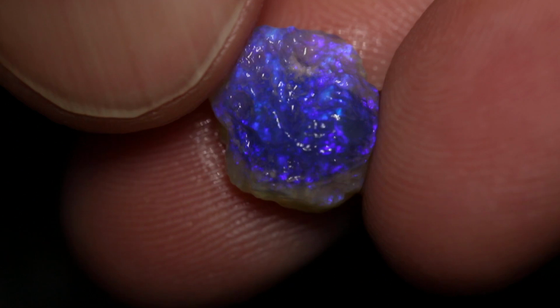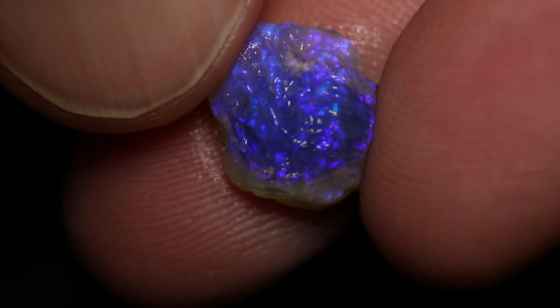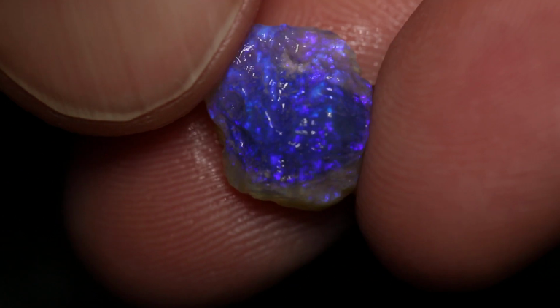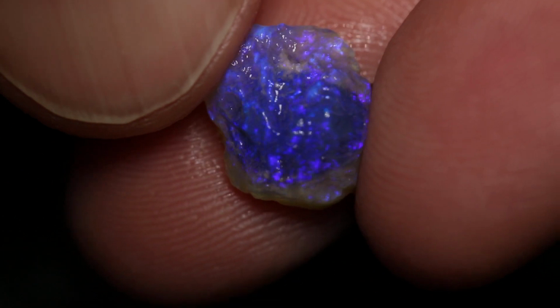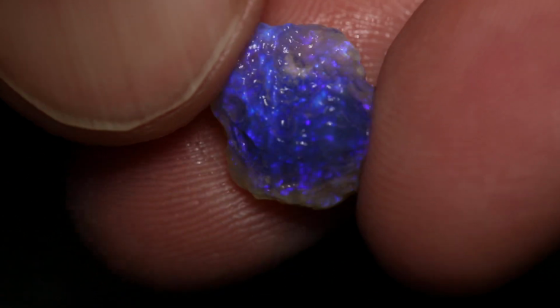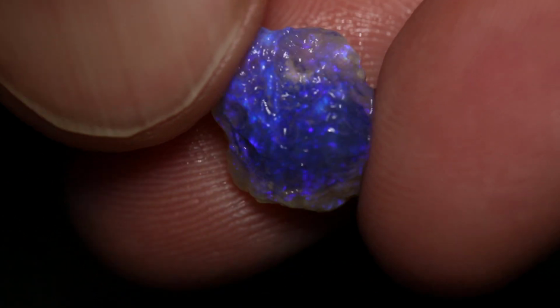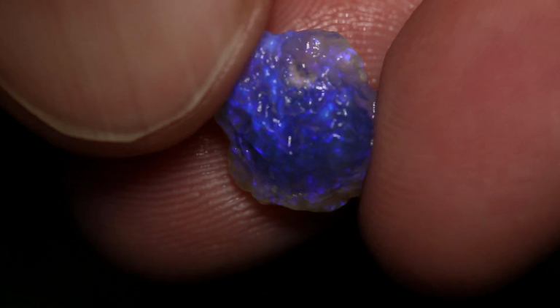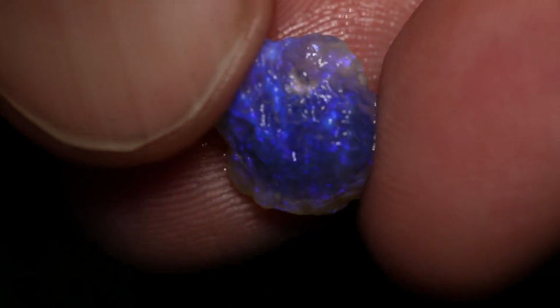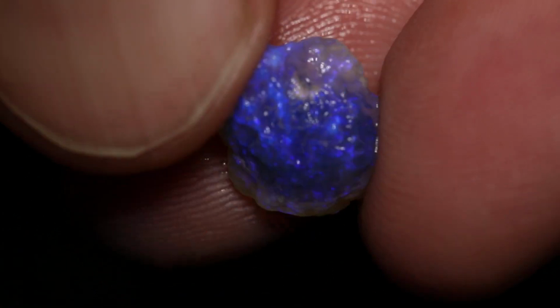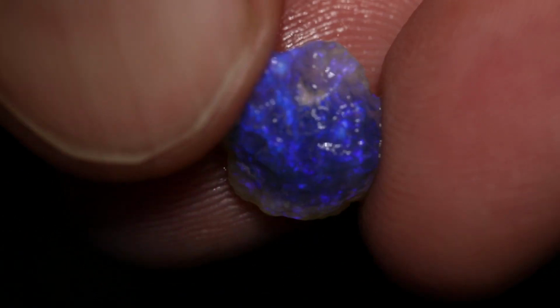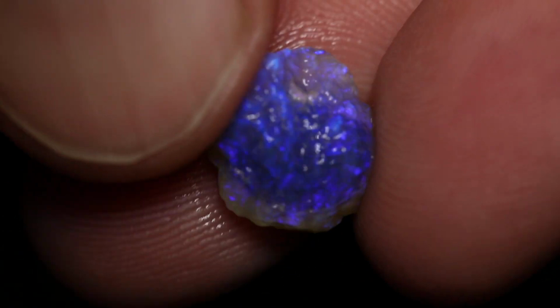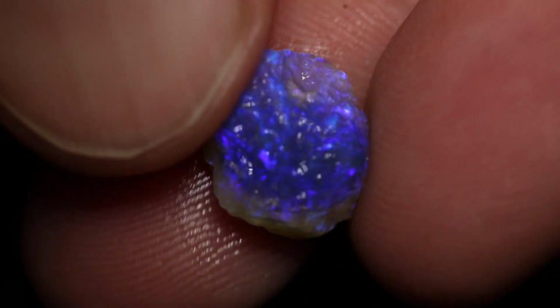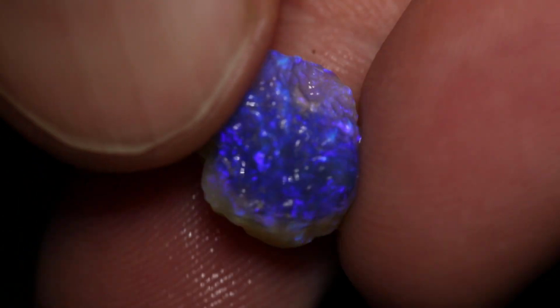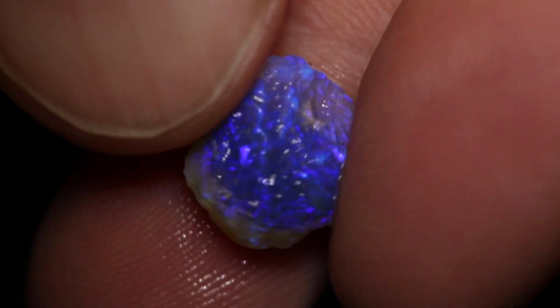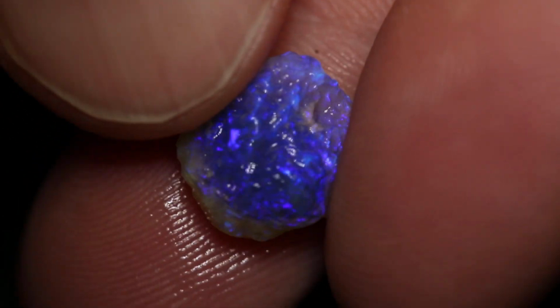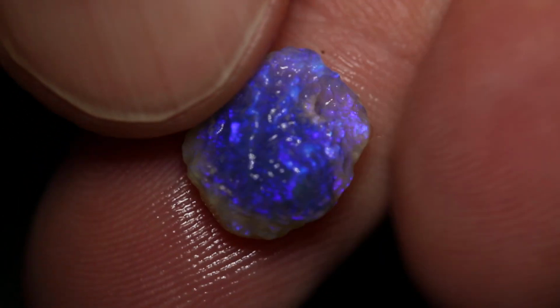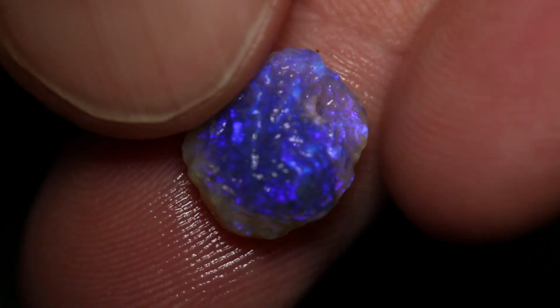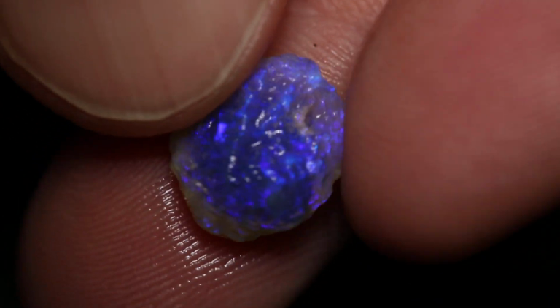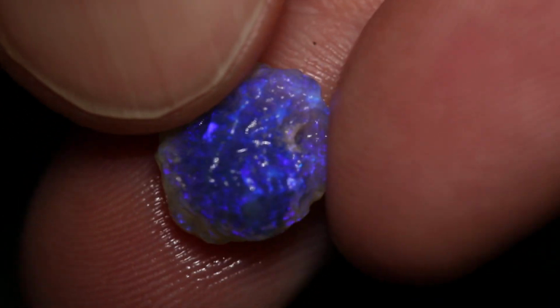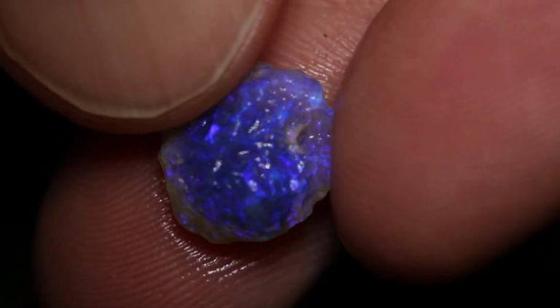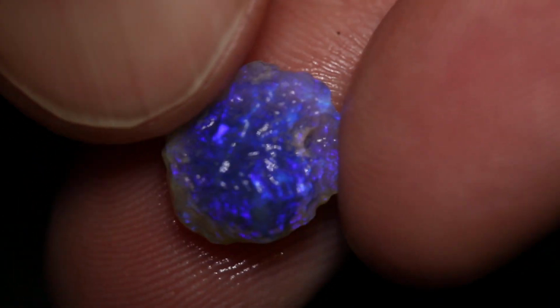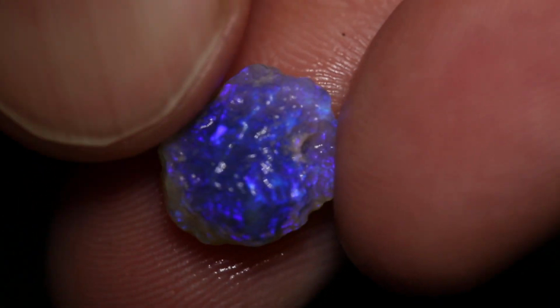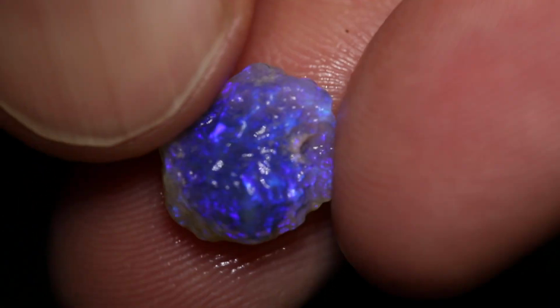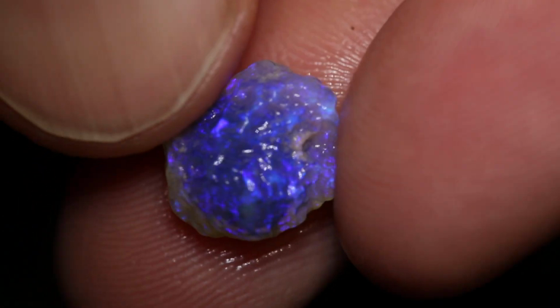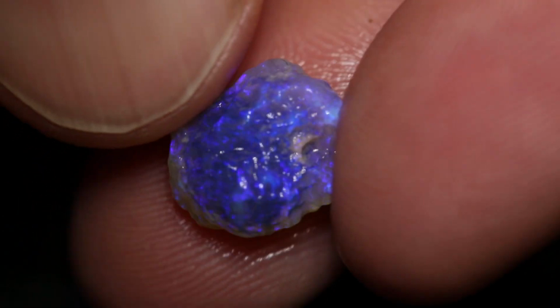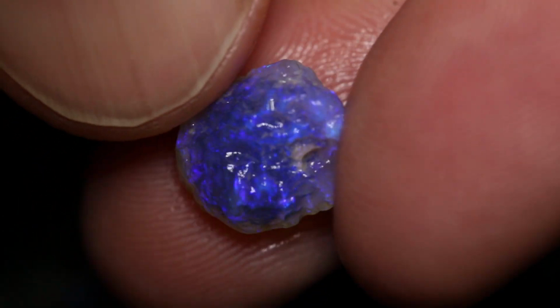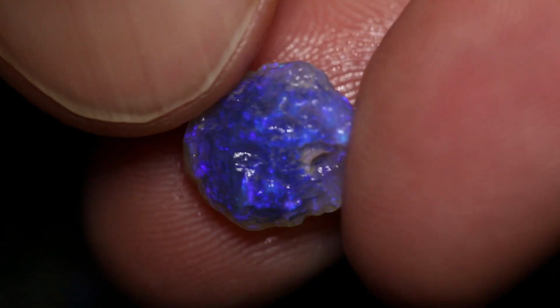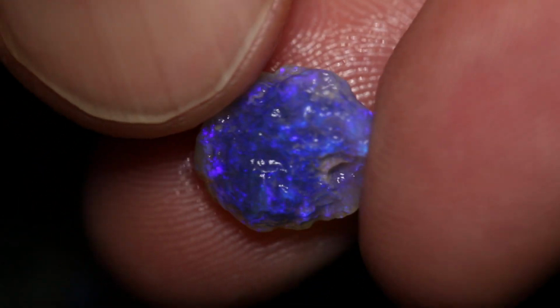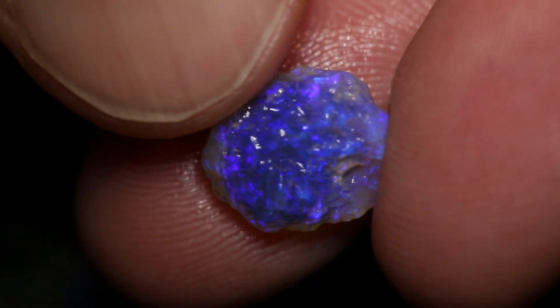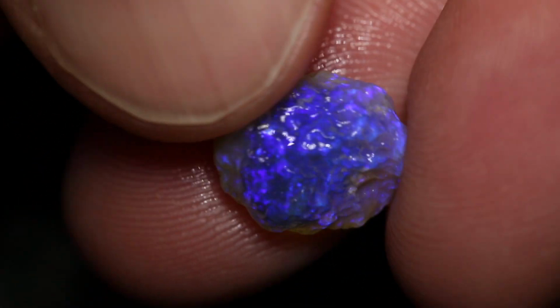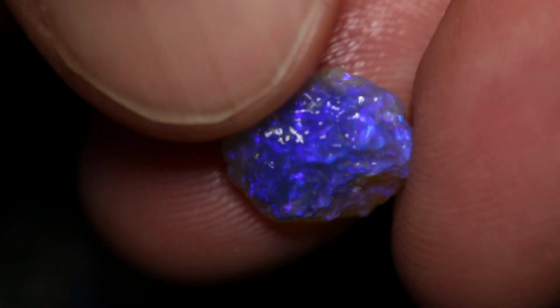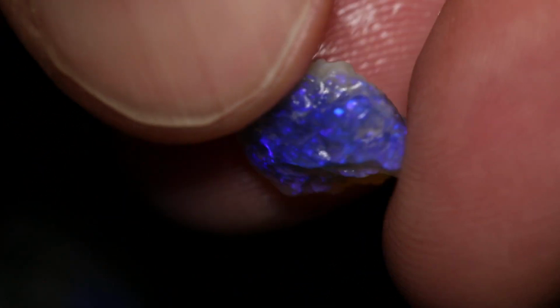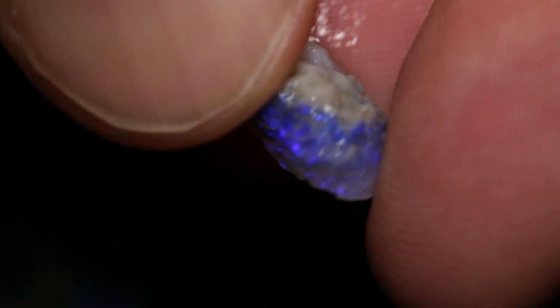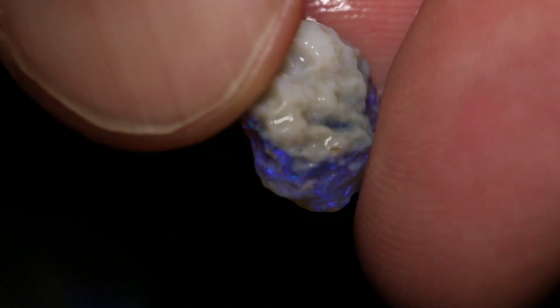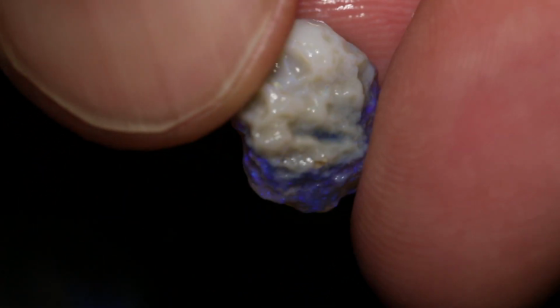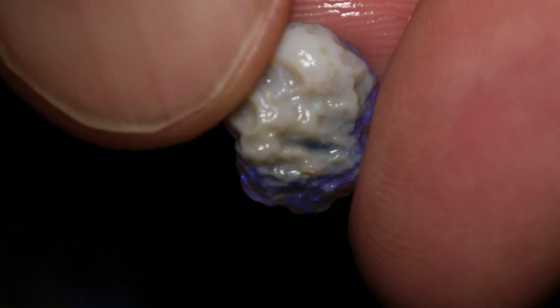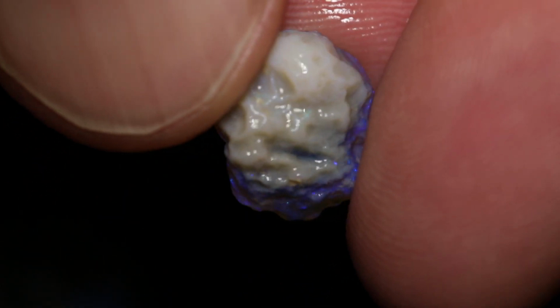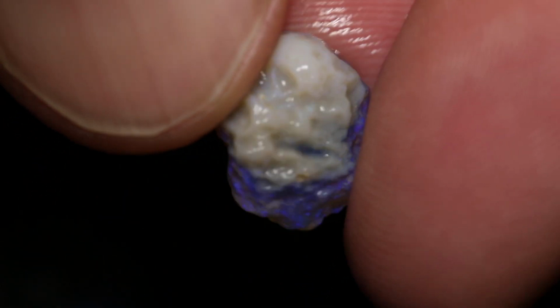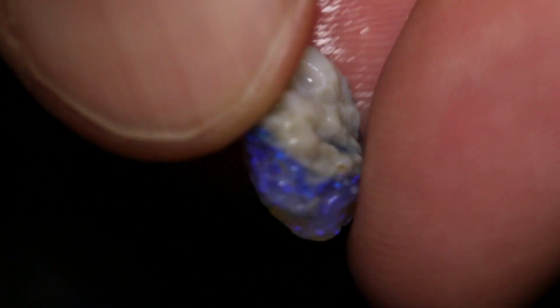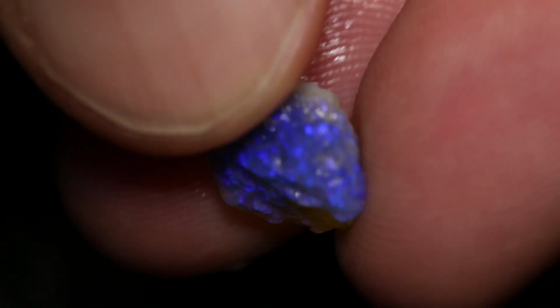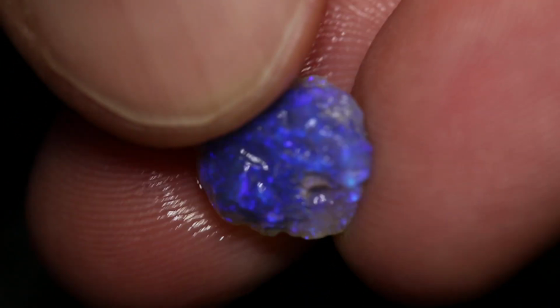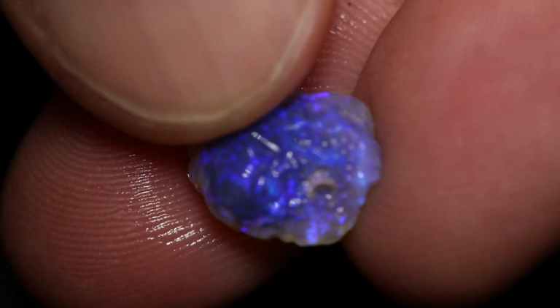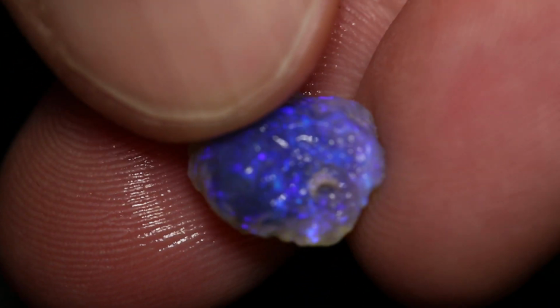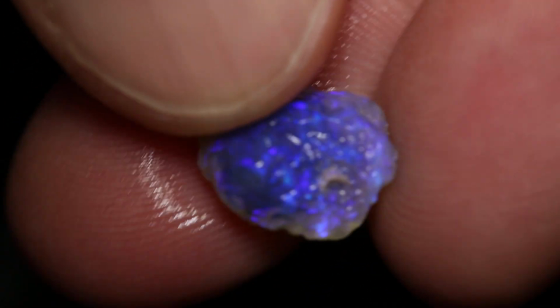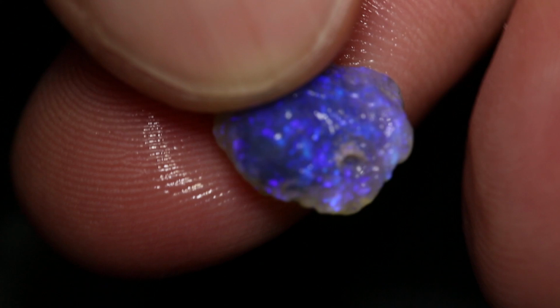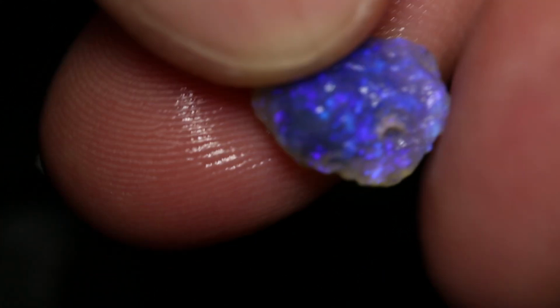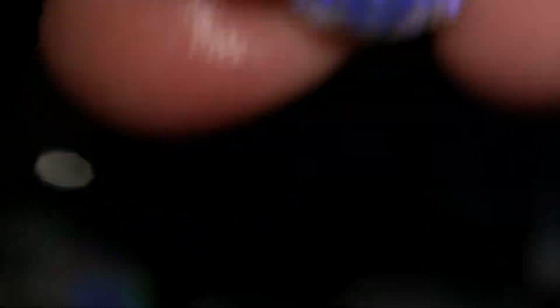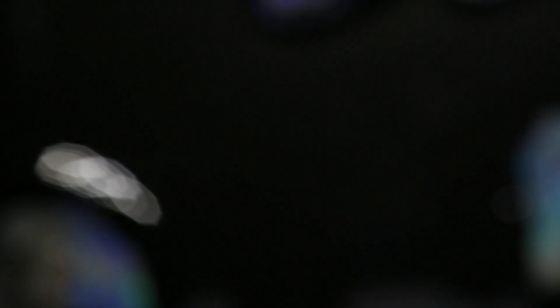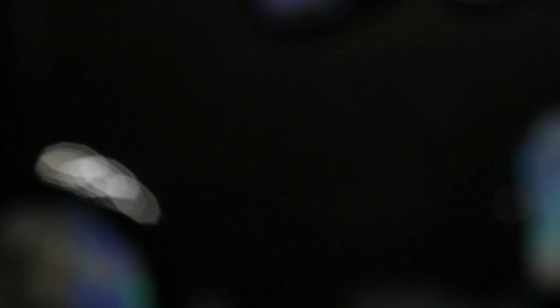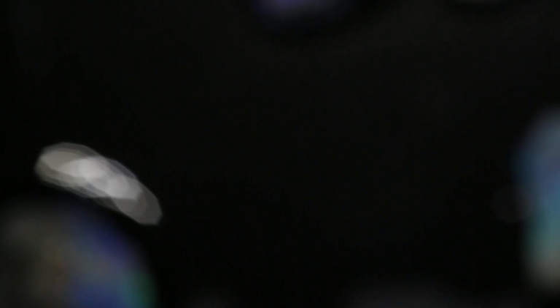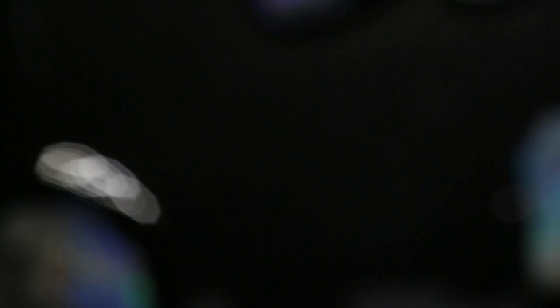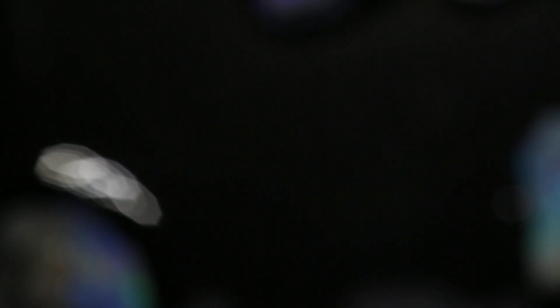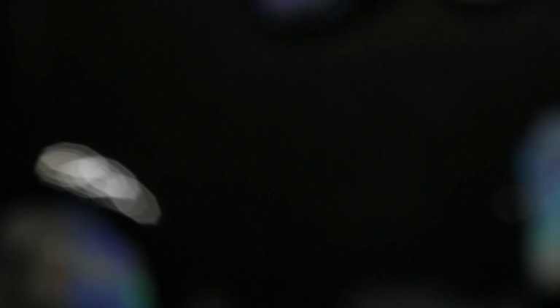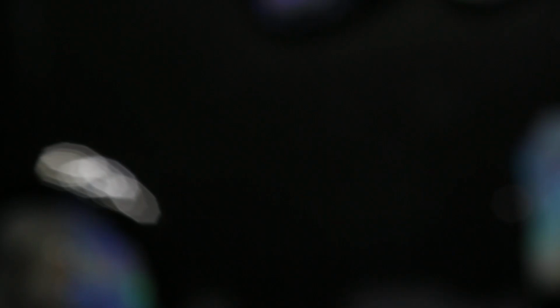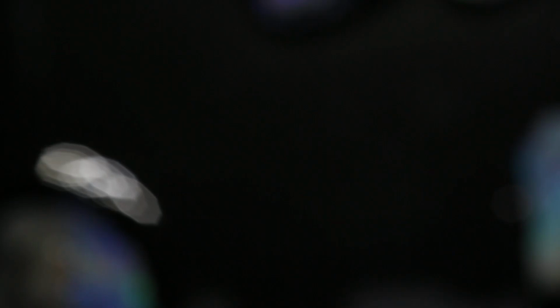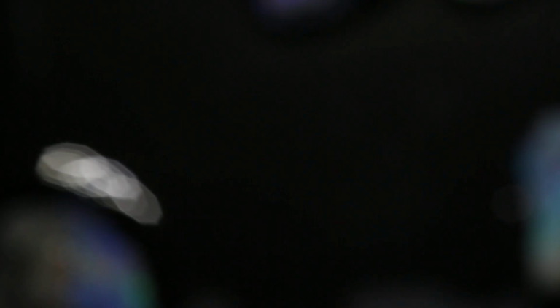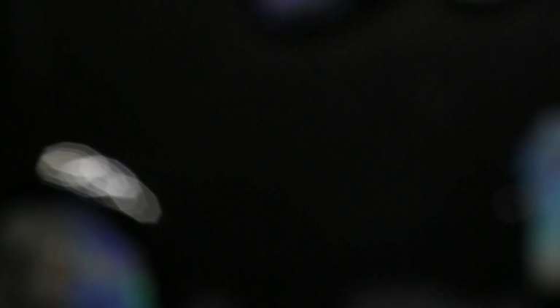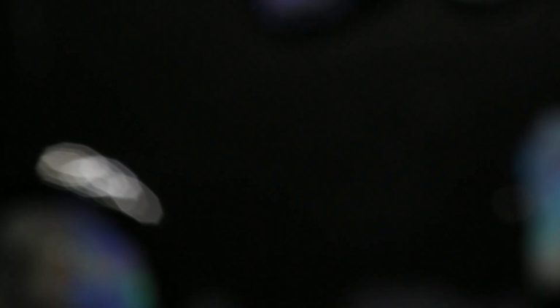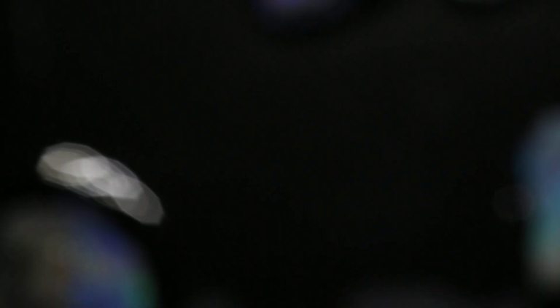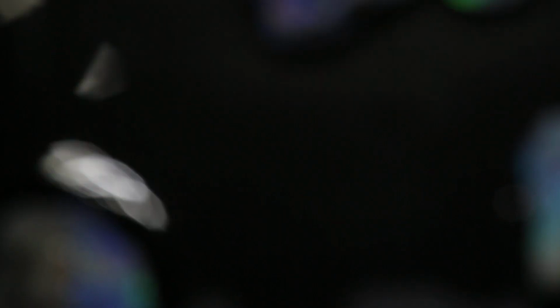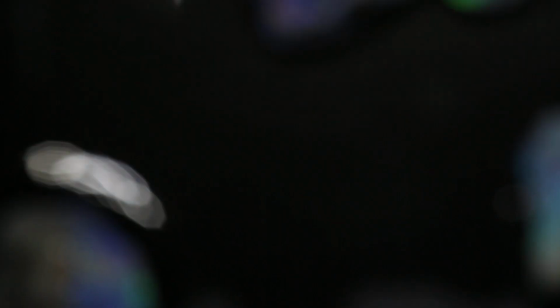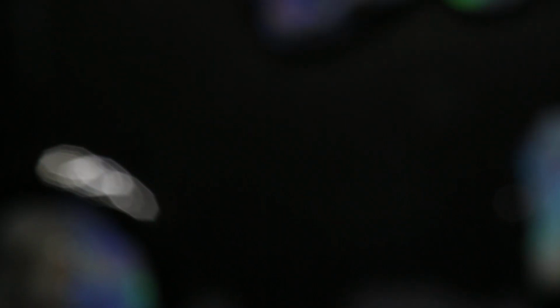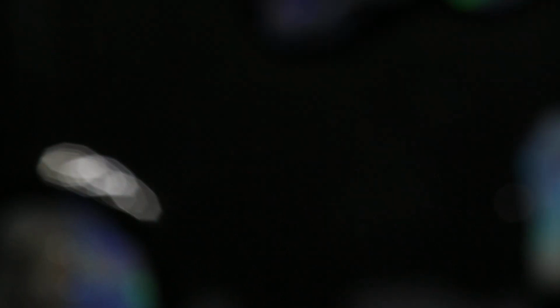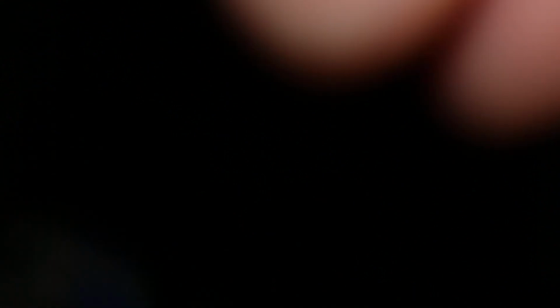This parcel of rough opal has 11 pieces and a total of 53 carats. There should be some nice cutters in here.